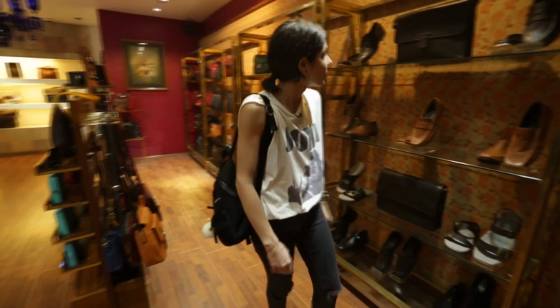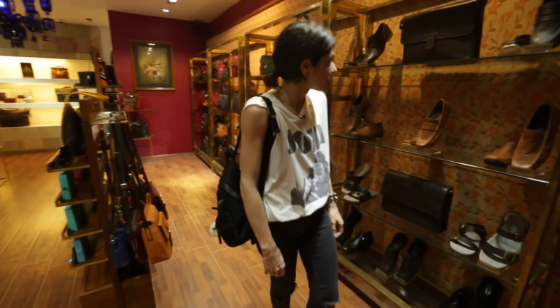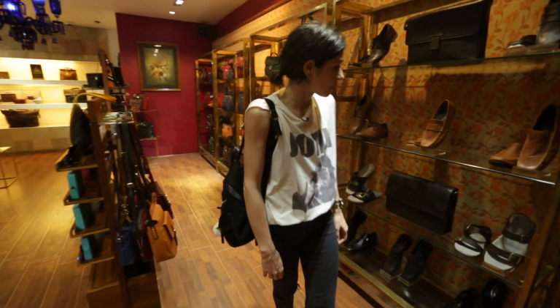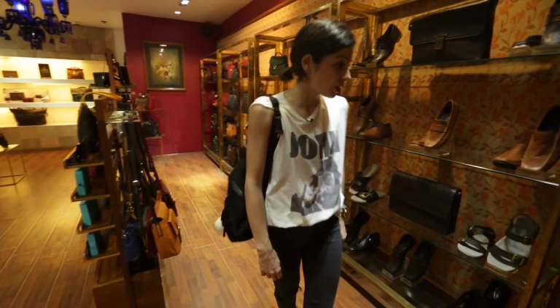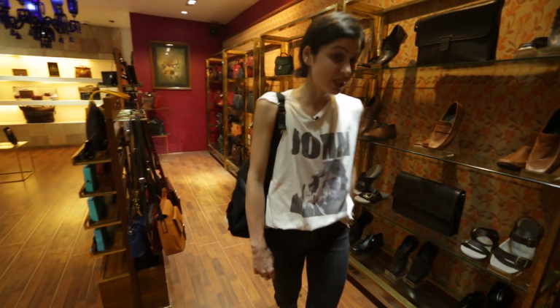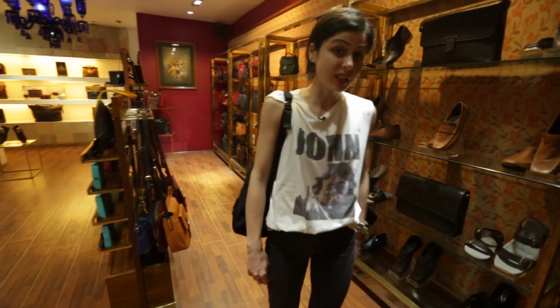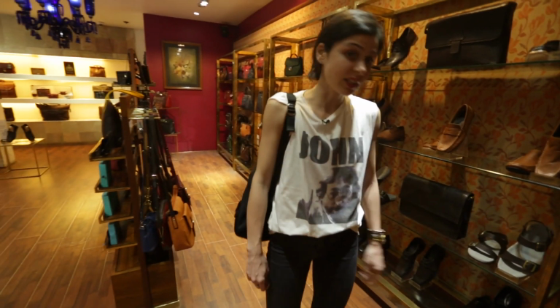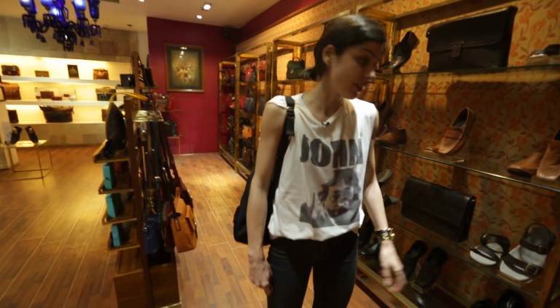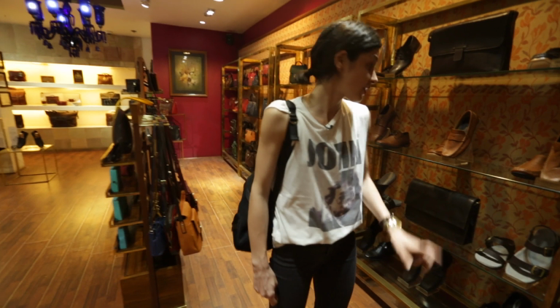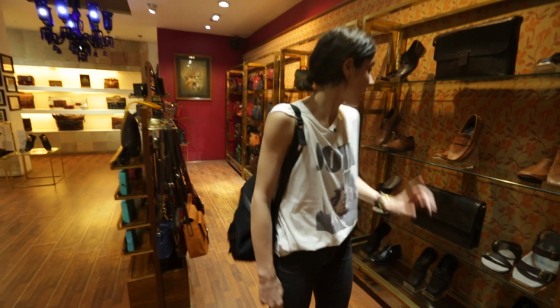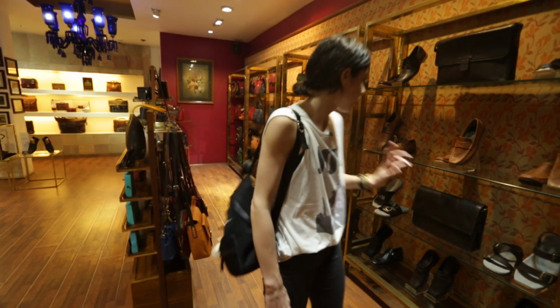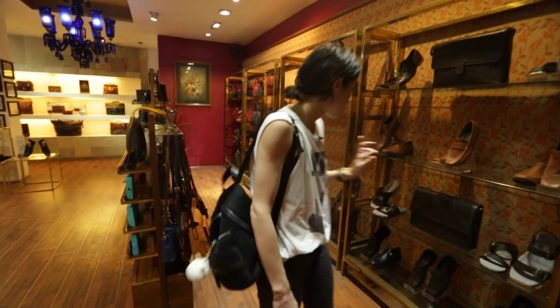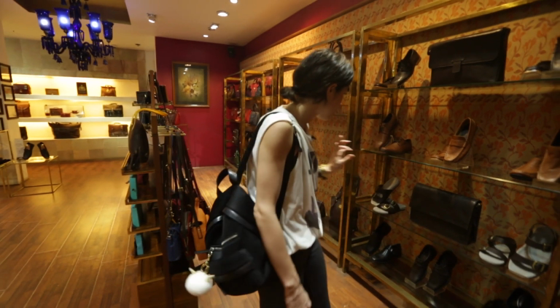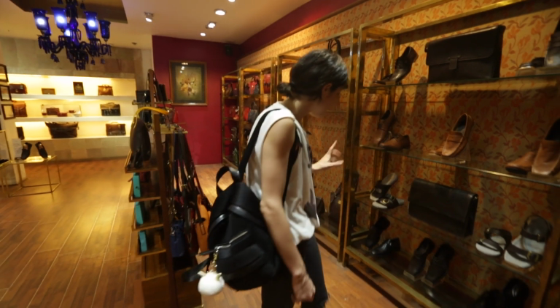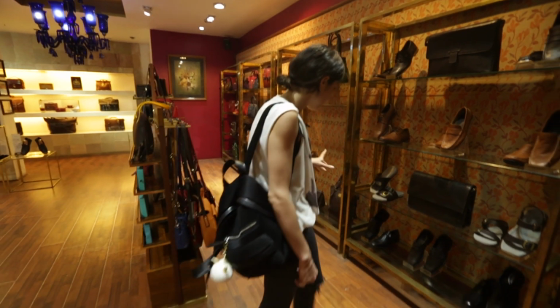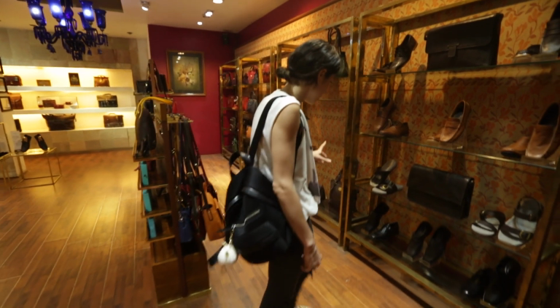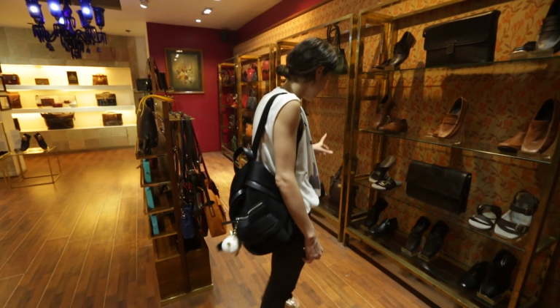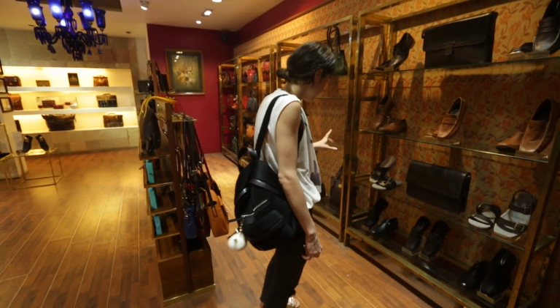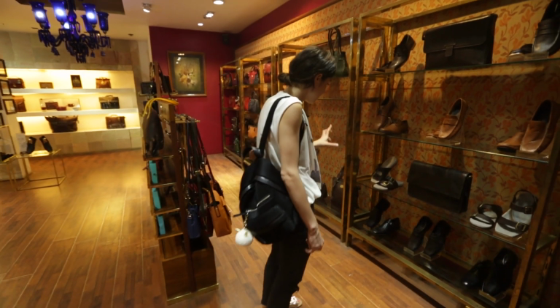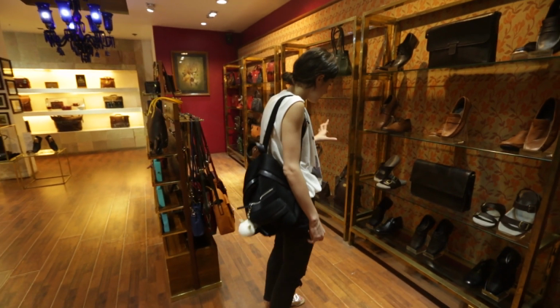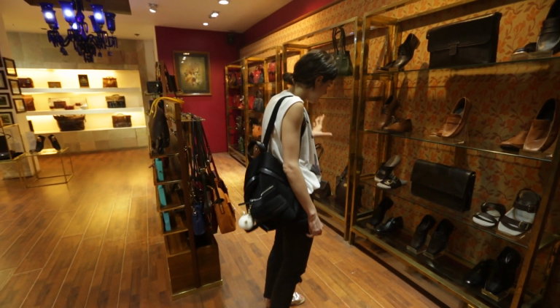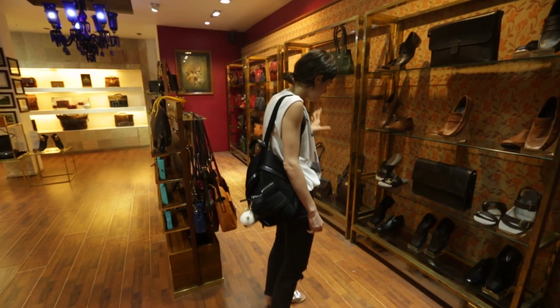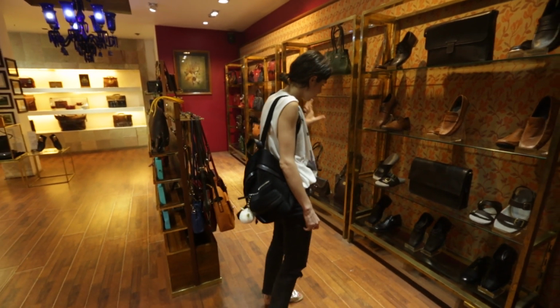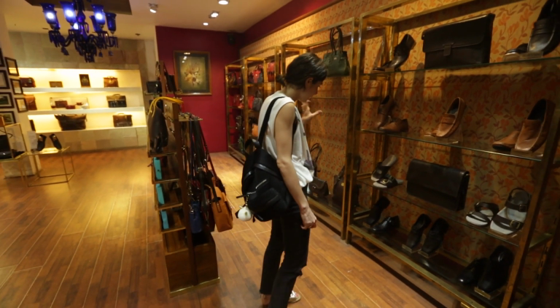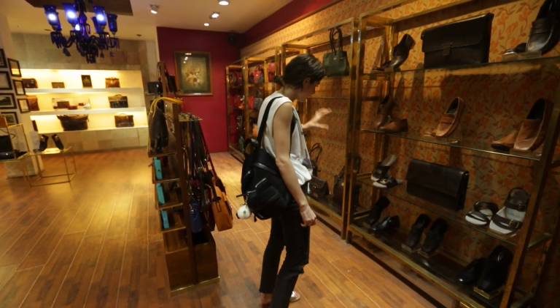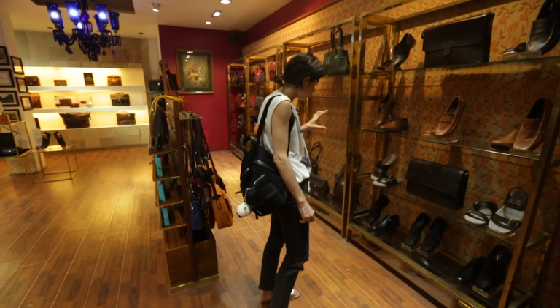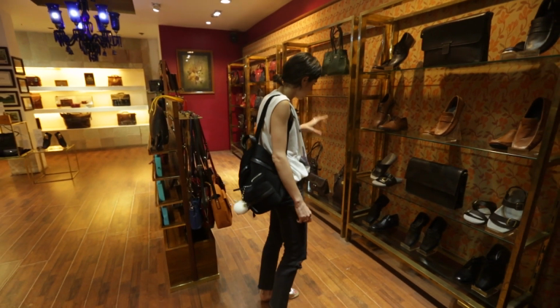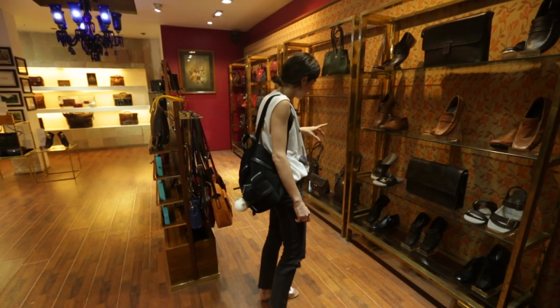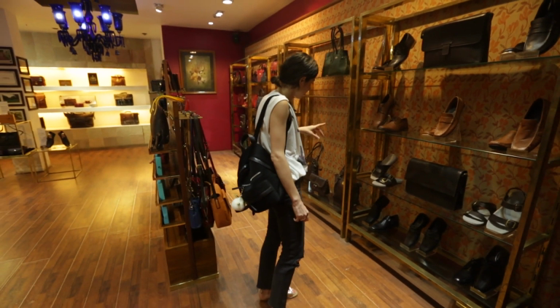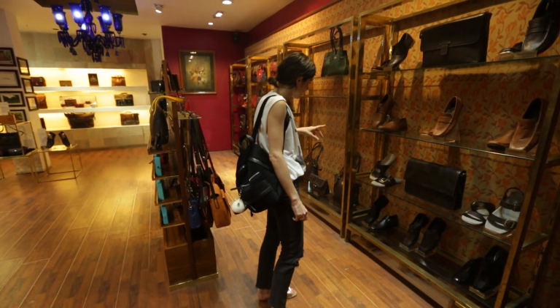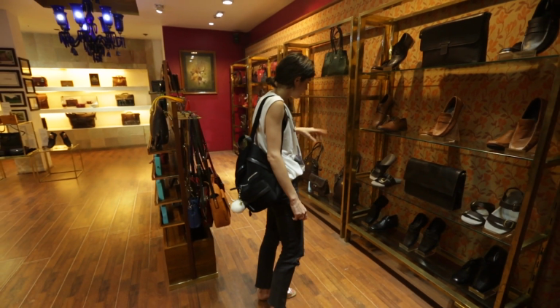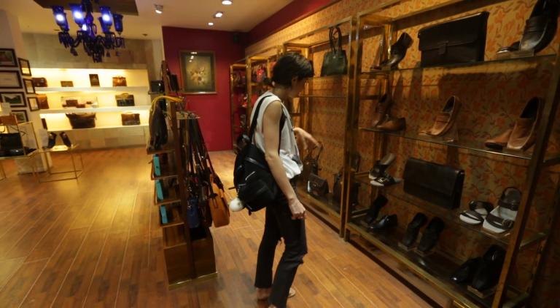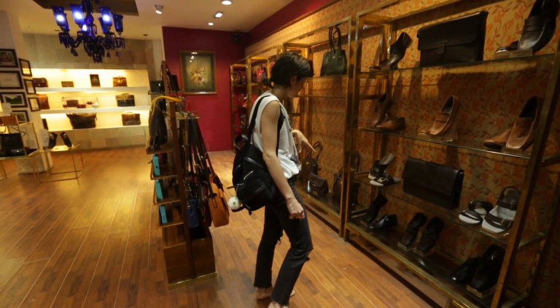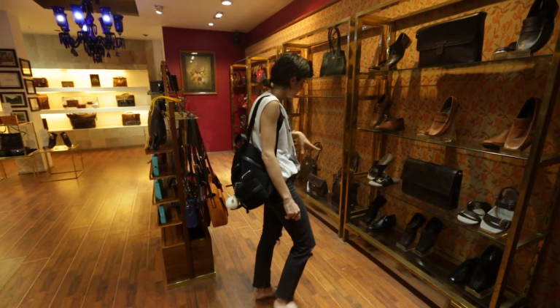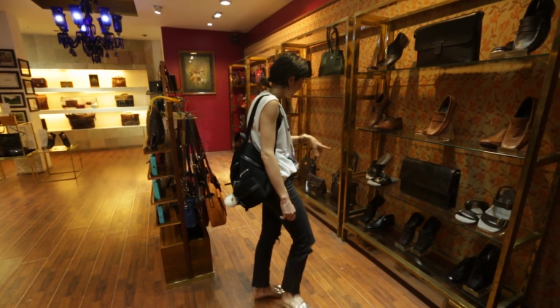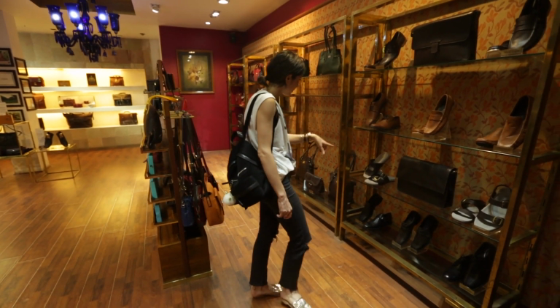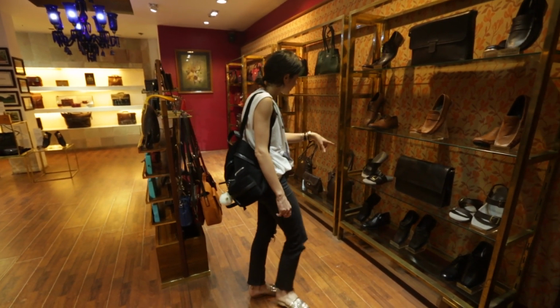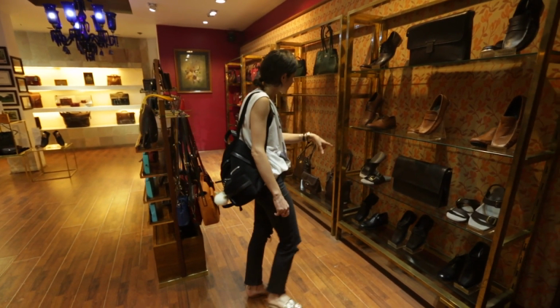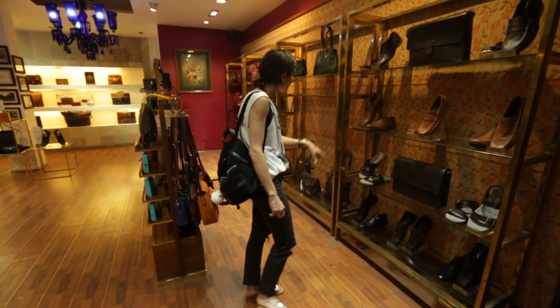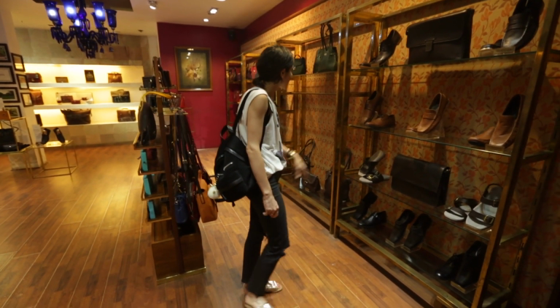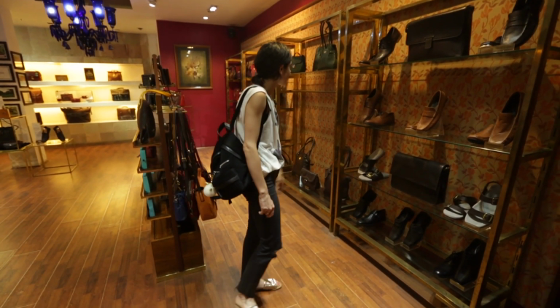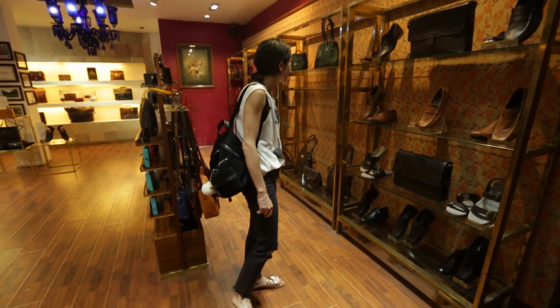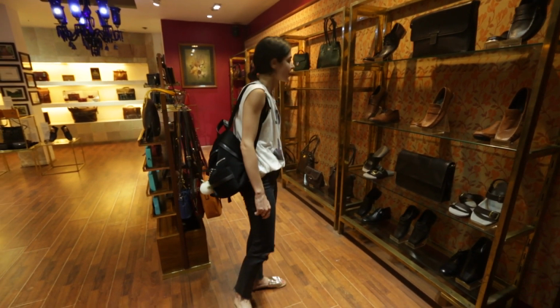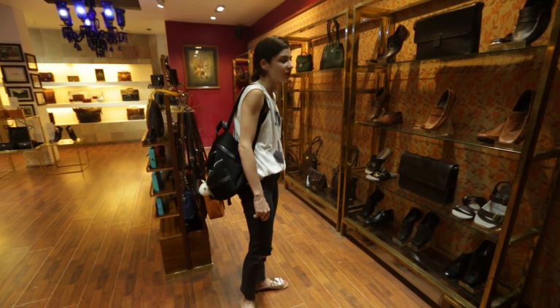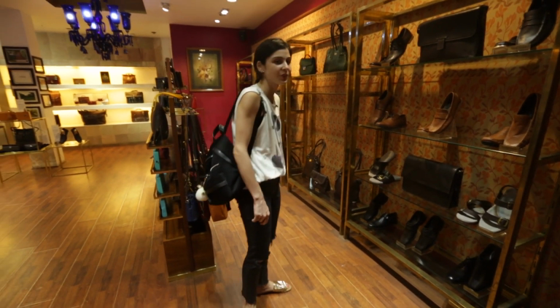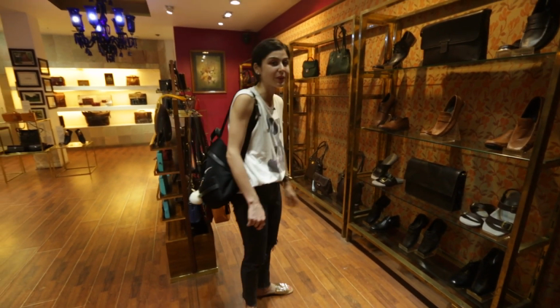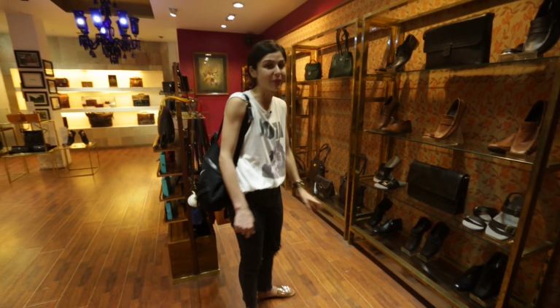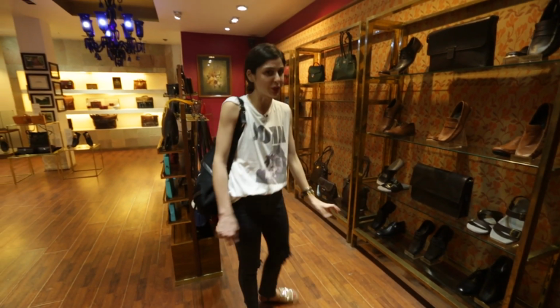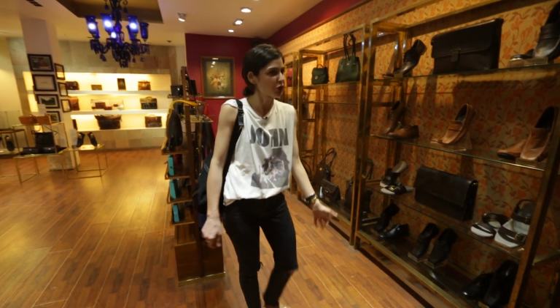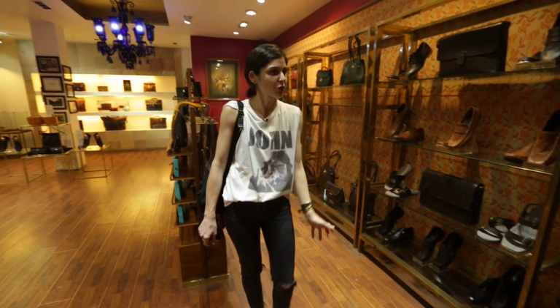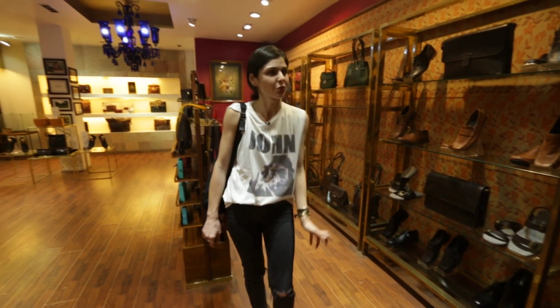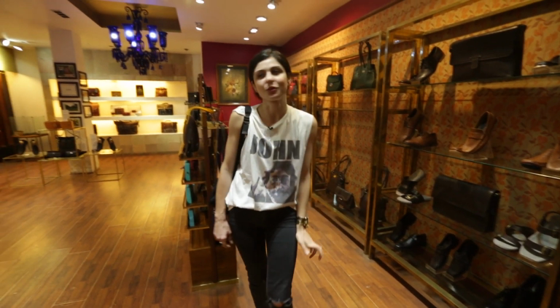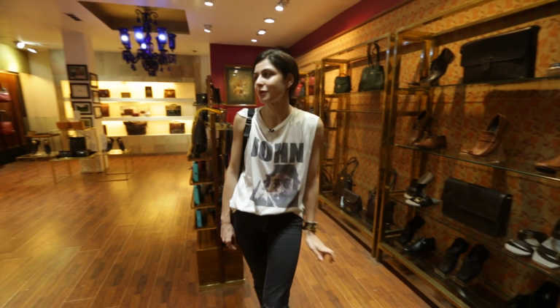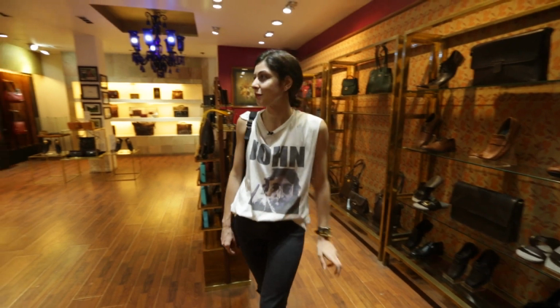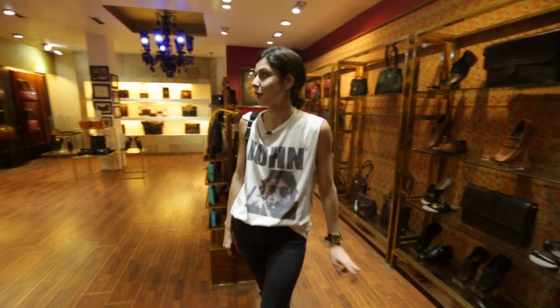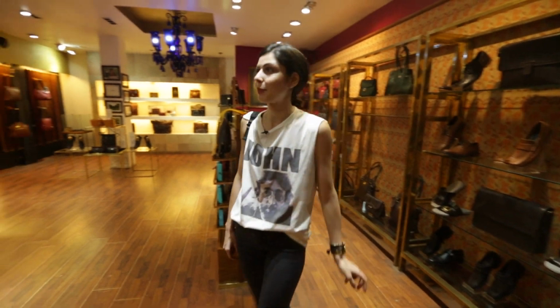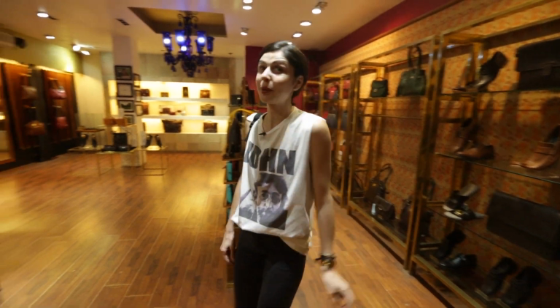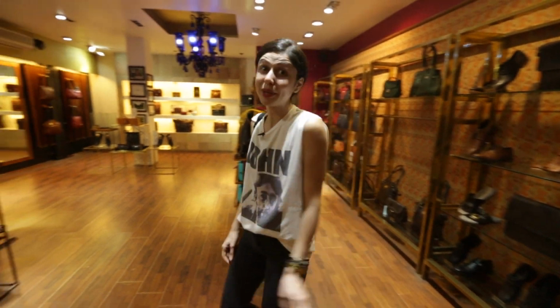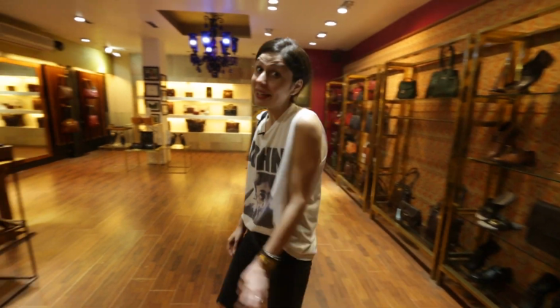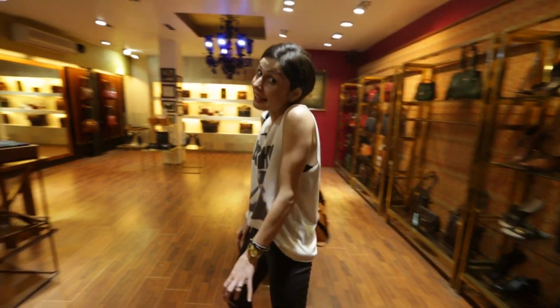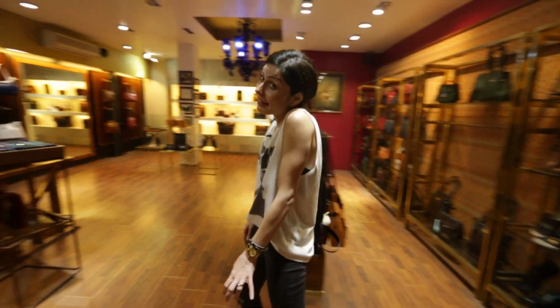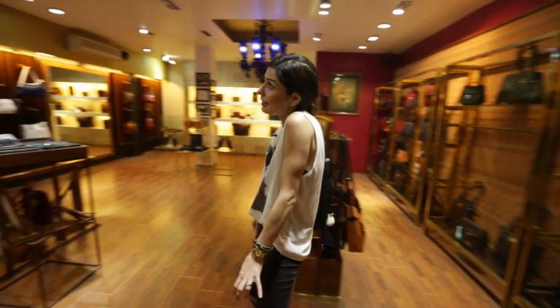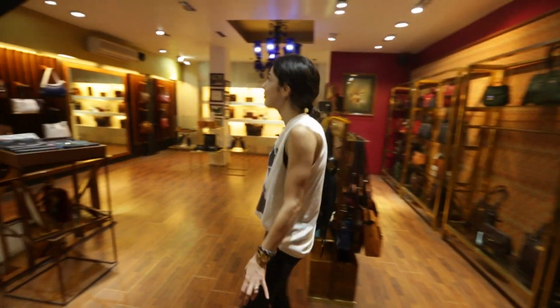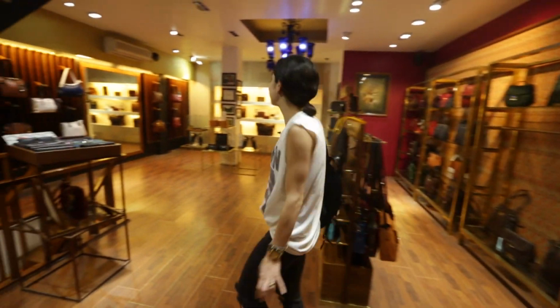So recently they have started shoes as well, so they have quite an interesting range here. I really like those even though they are men's shoes — maybe I'll get them.